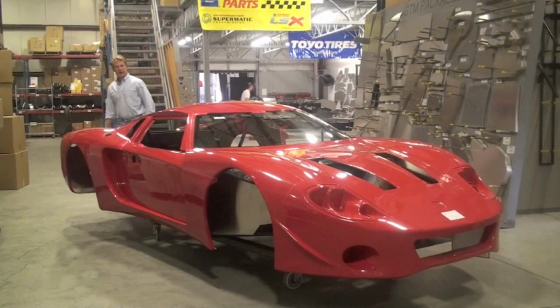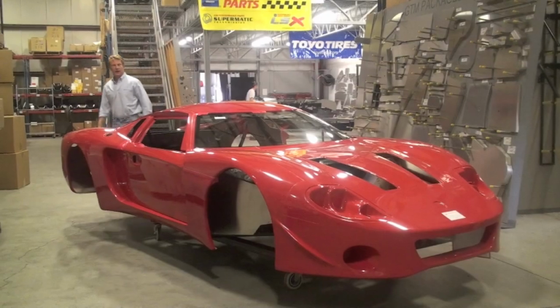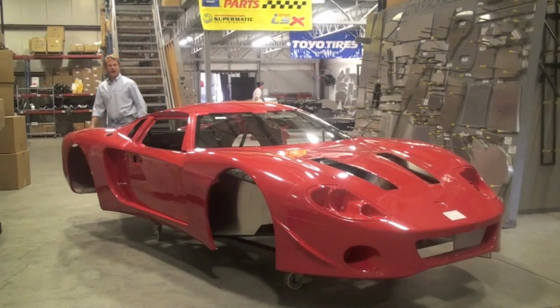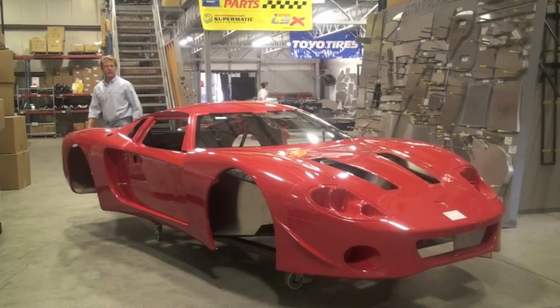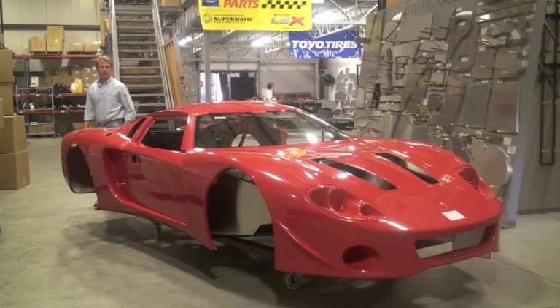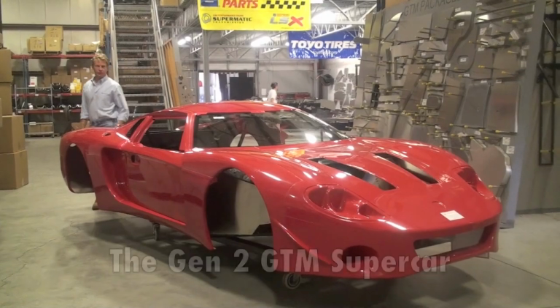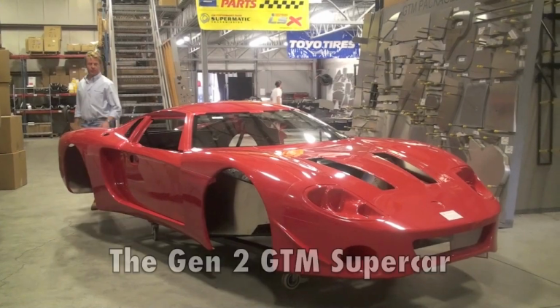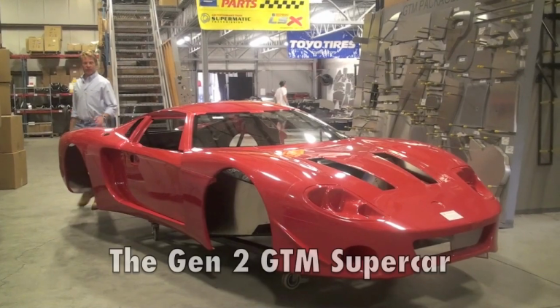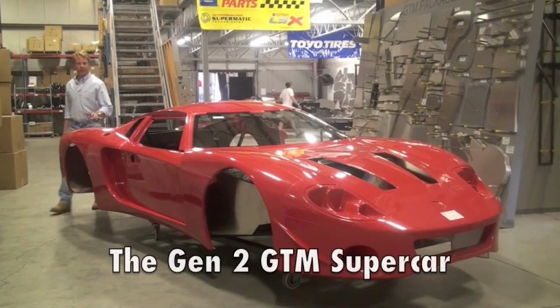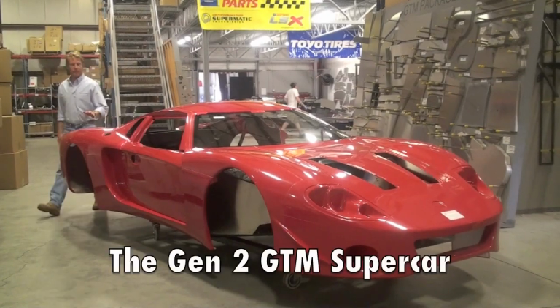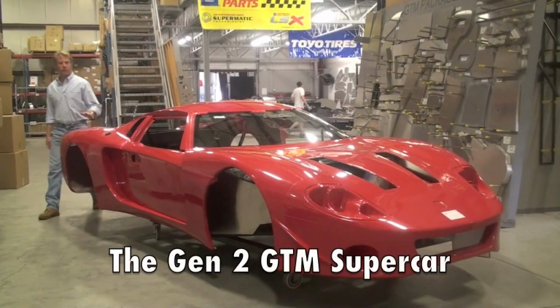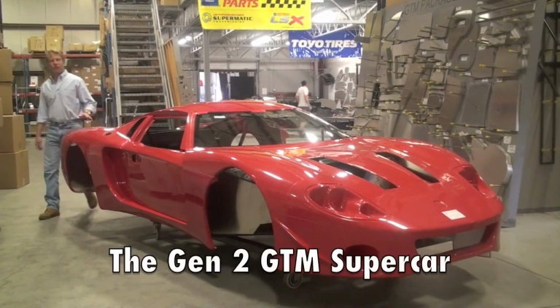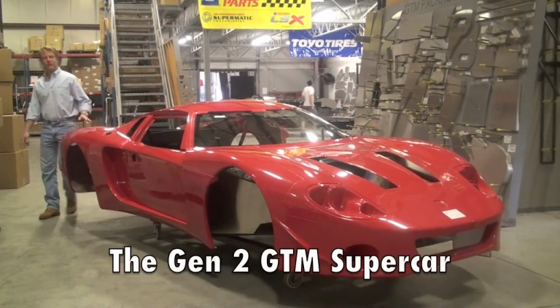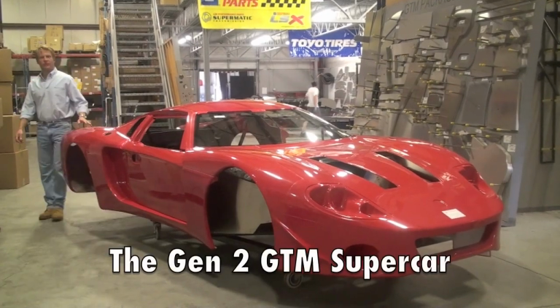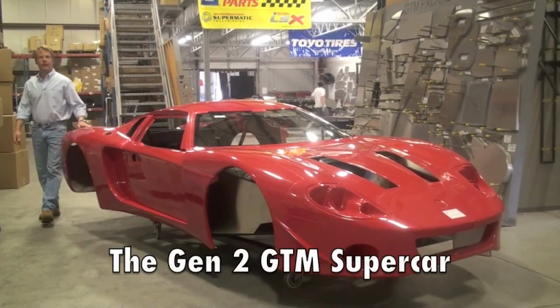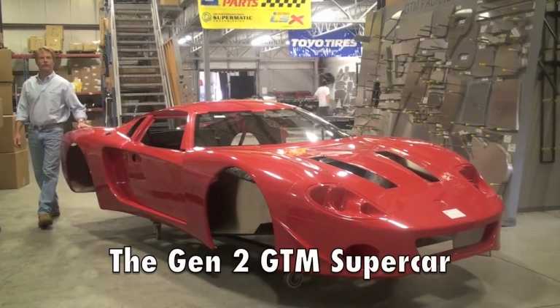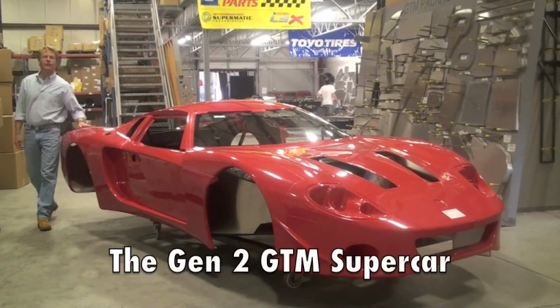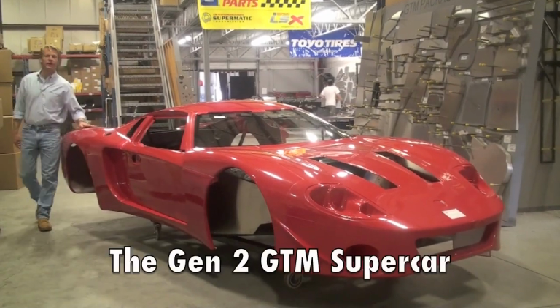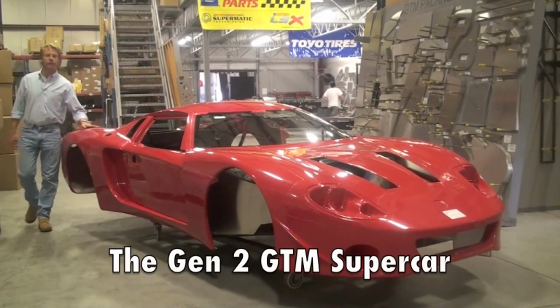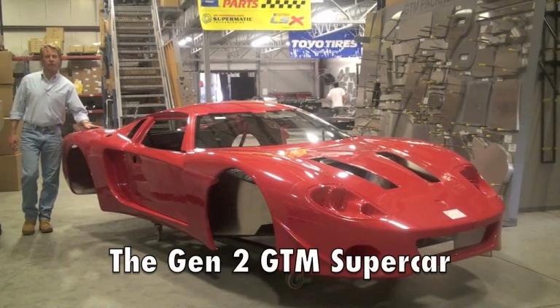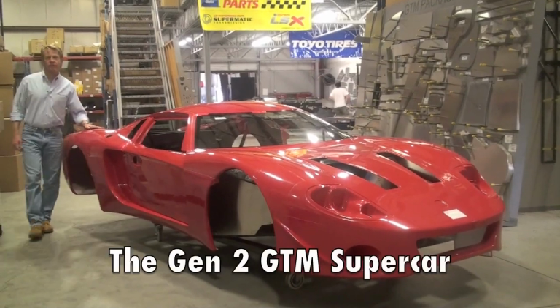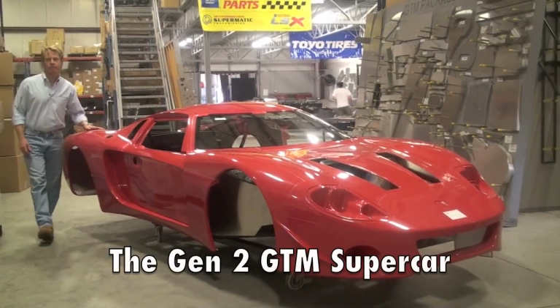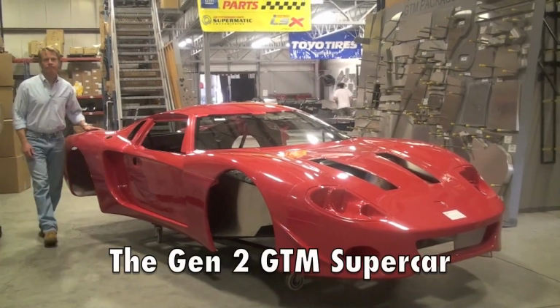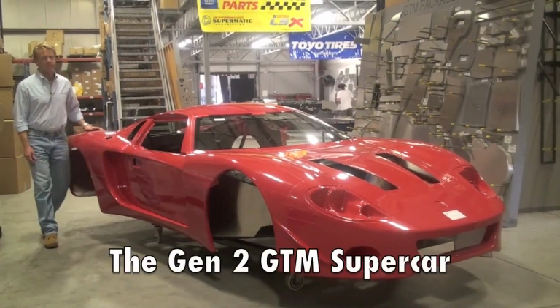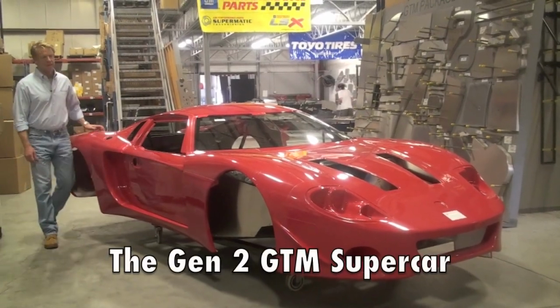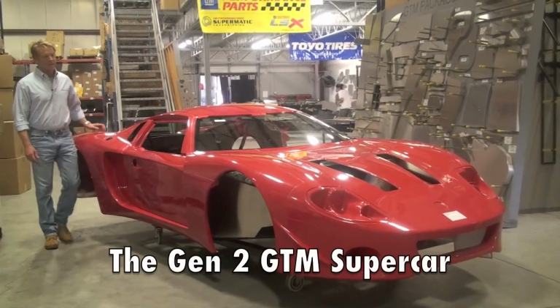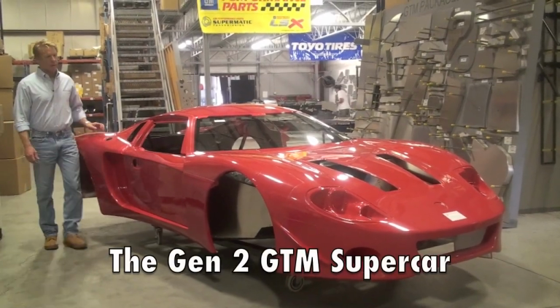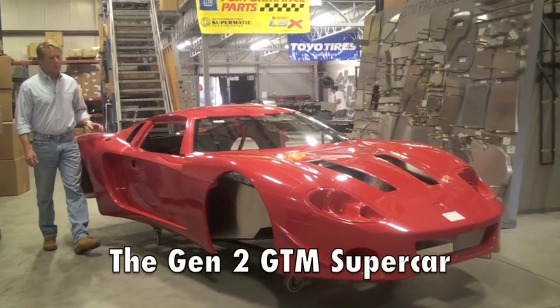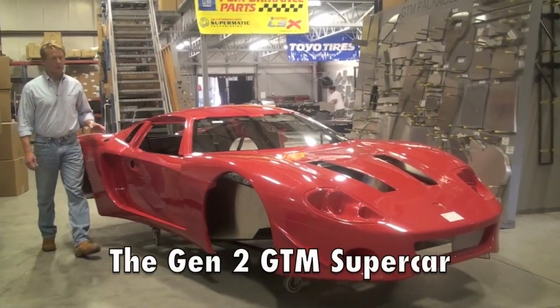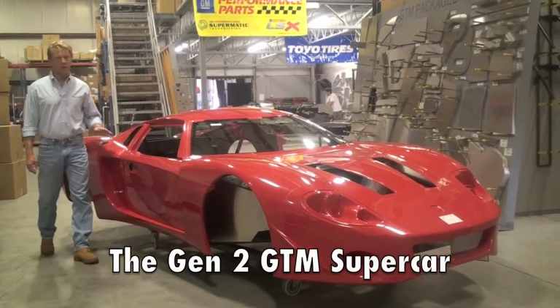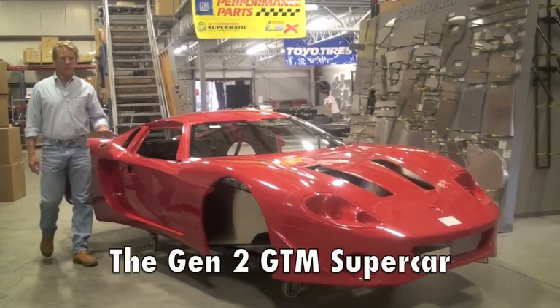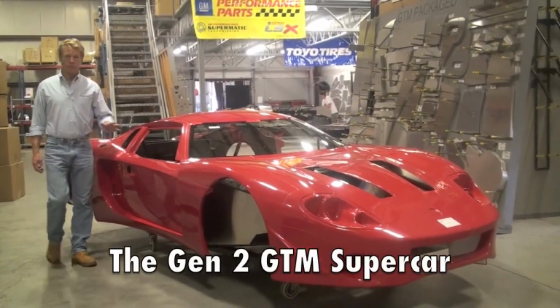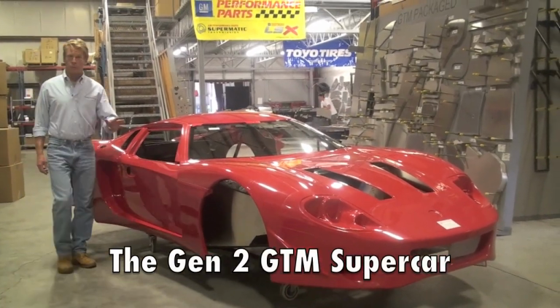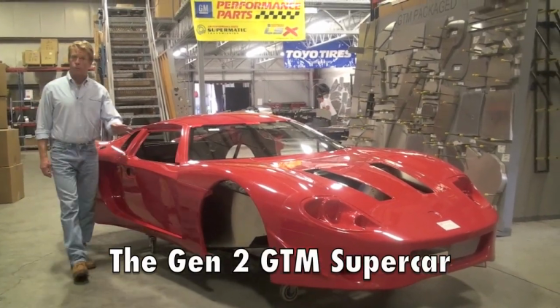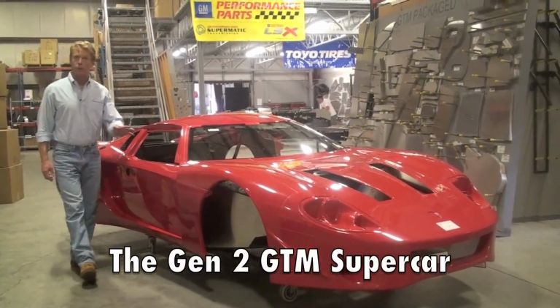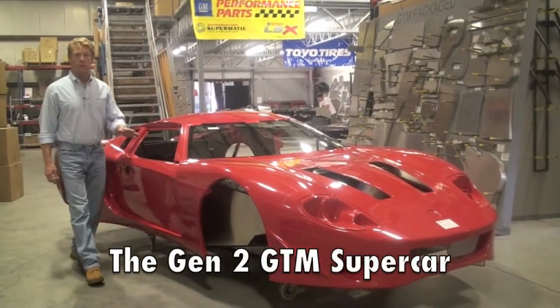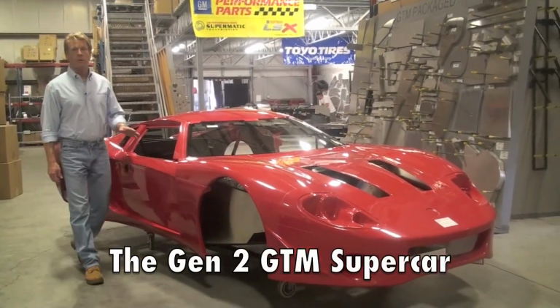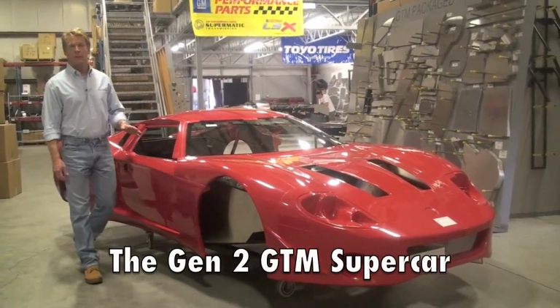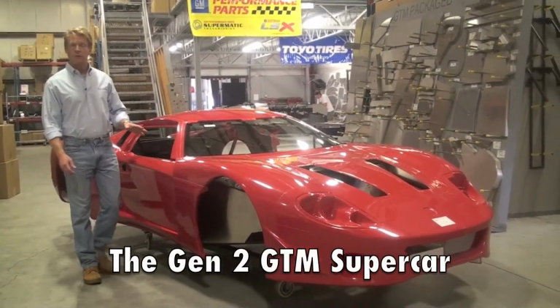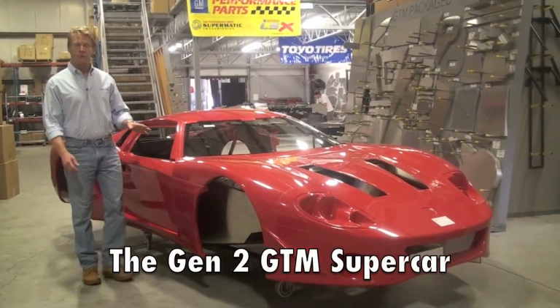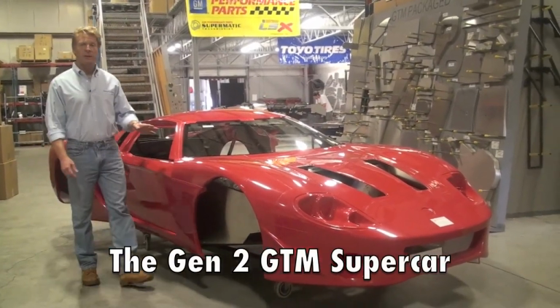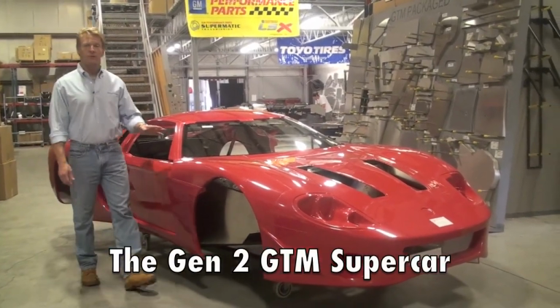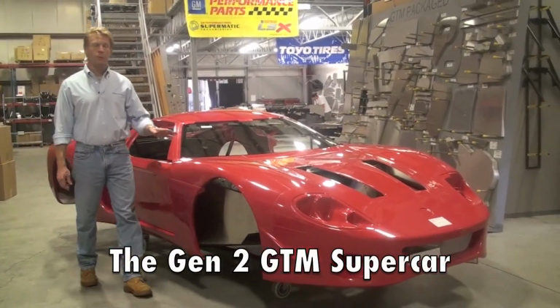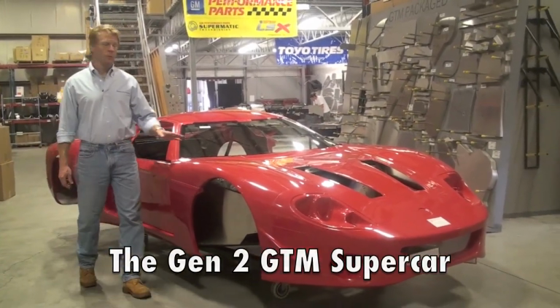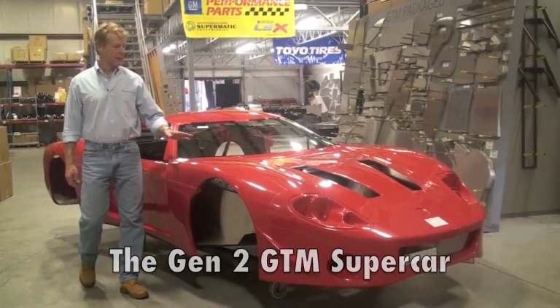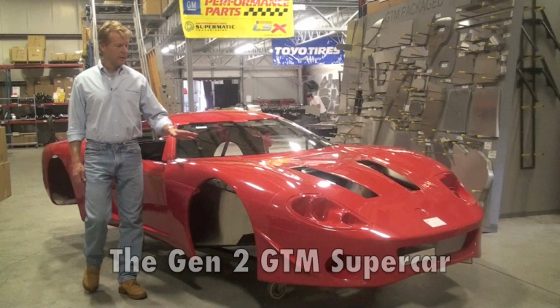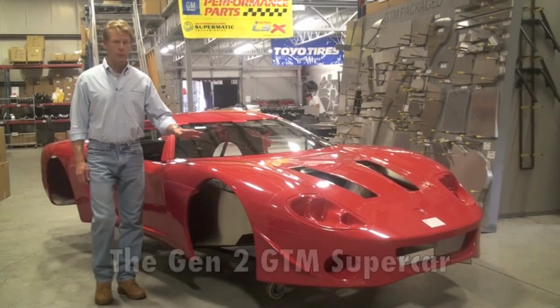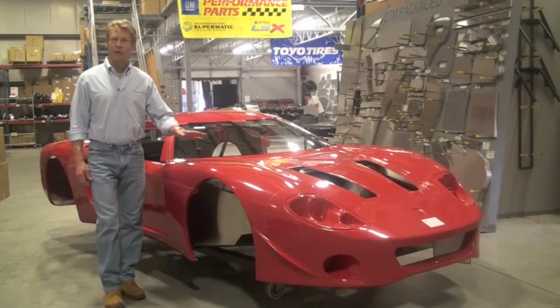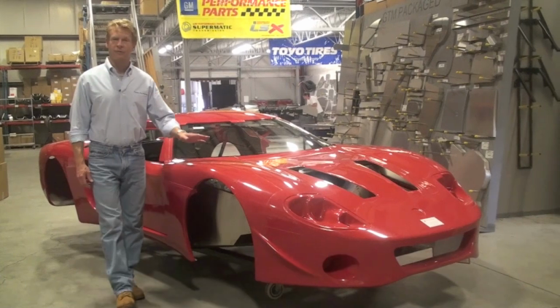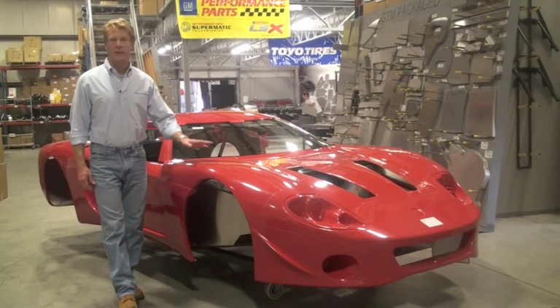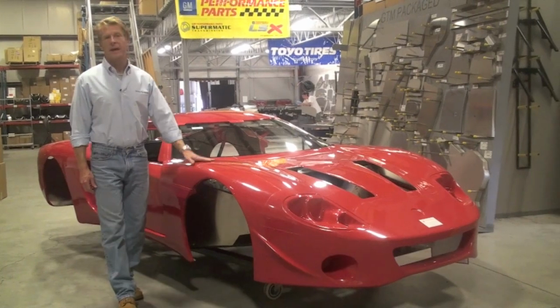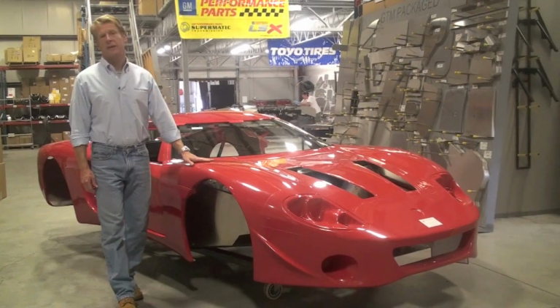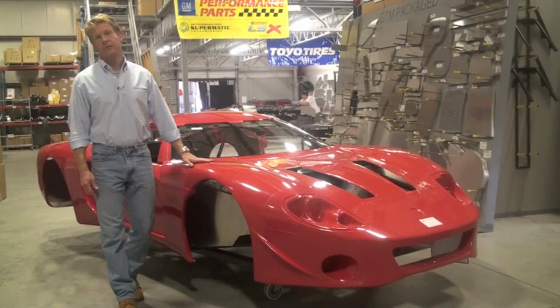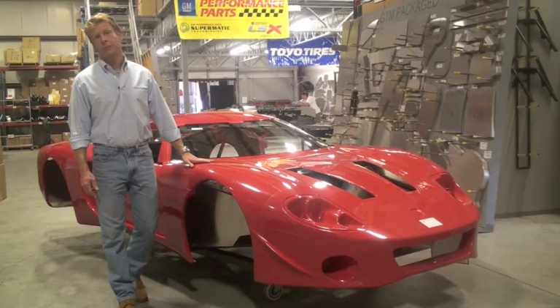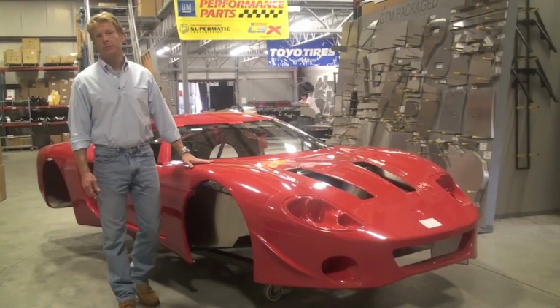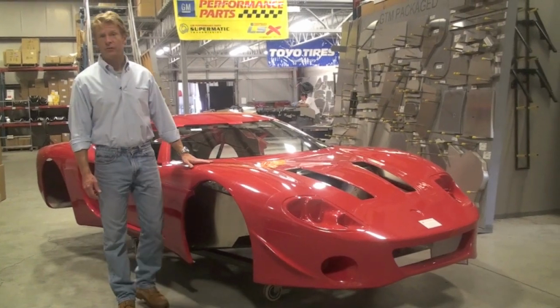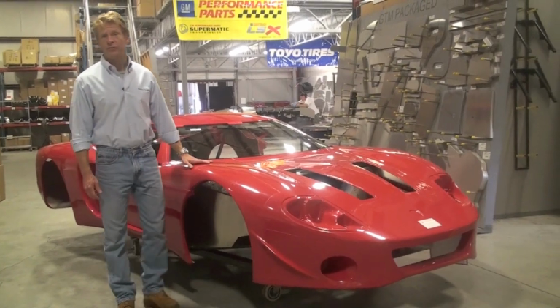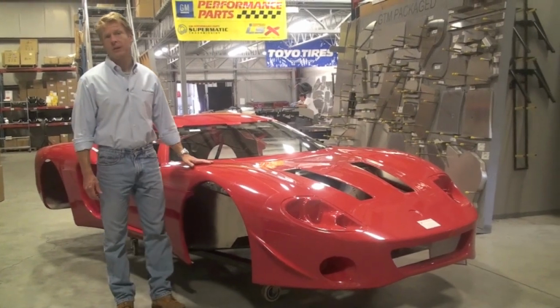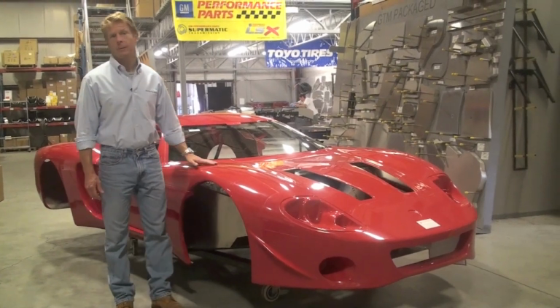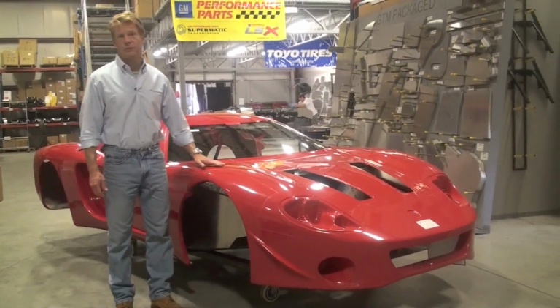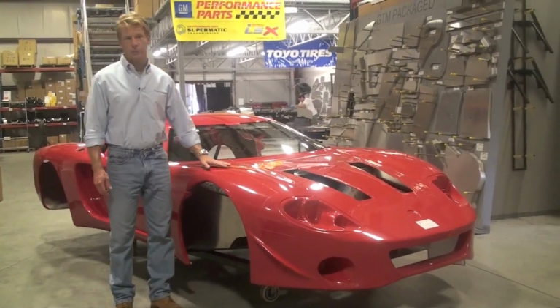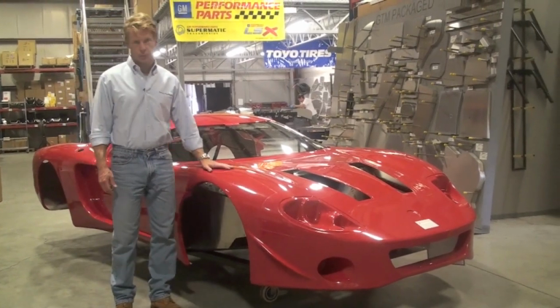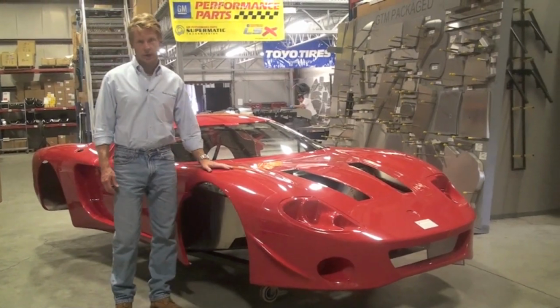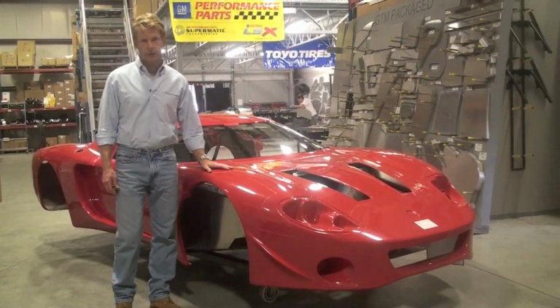Hi, I'm David Smith, and I'm the president of Factory 5 Racing. I want to talk to you real quickly about the changes we've made to our flagship GTM supercar.